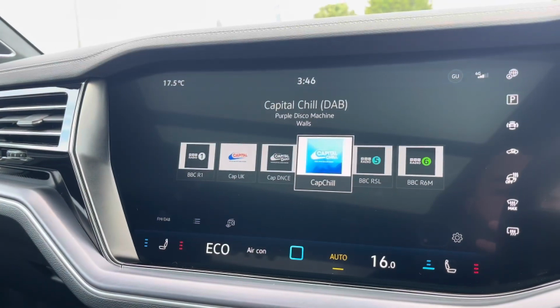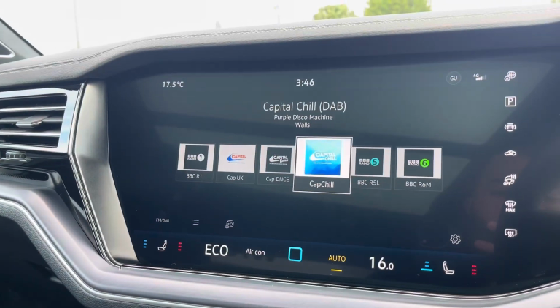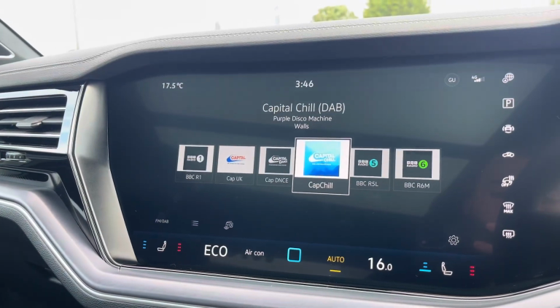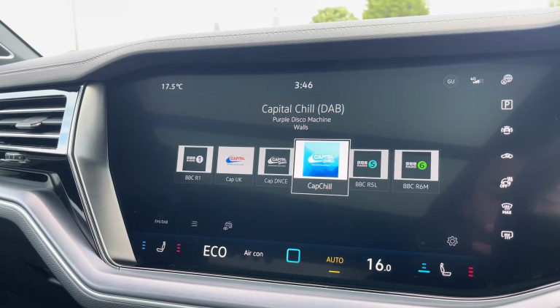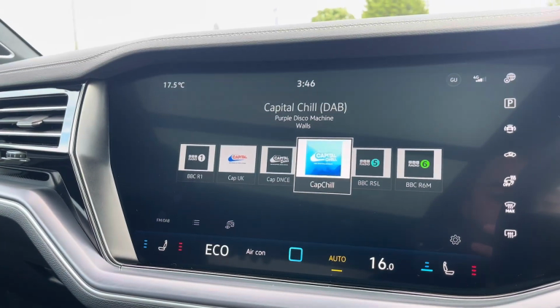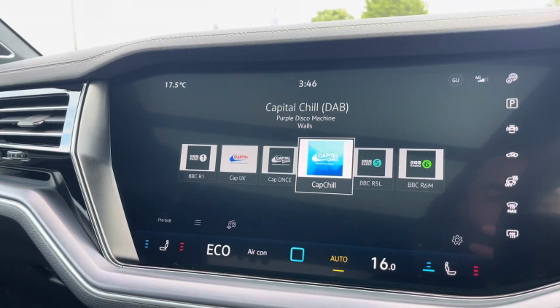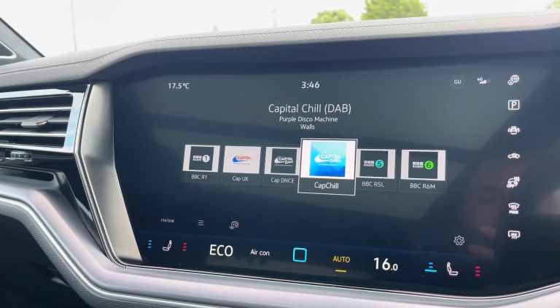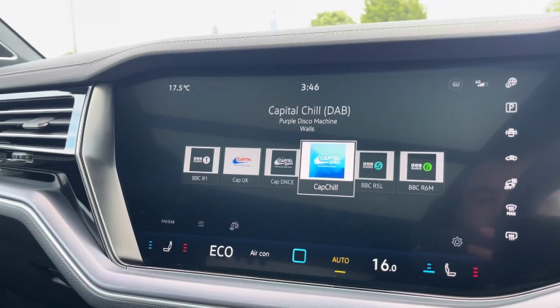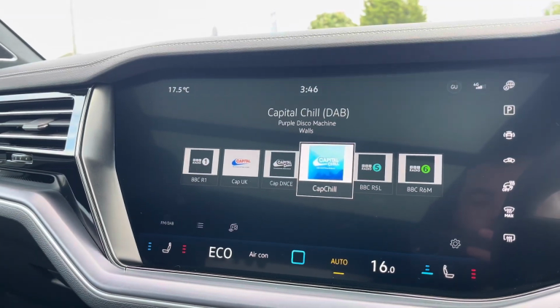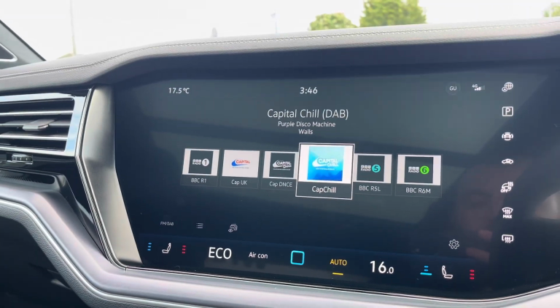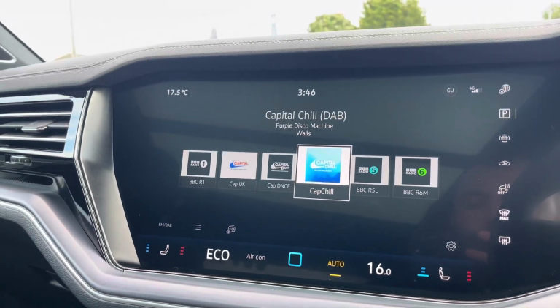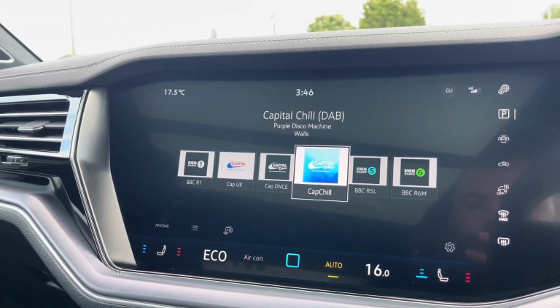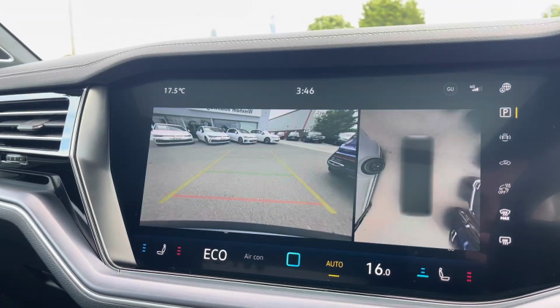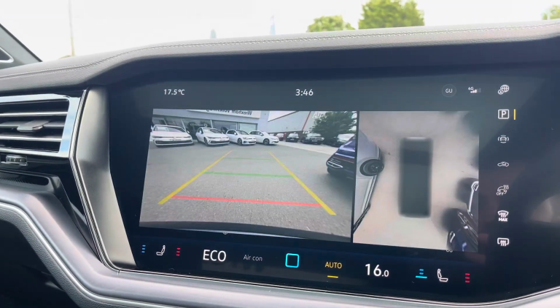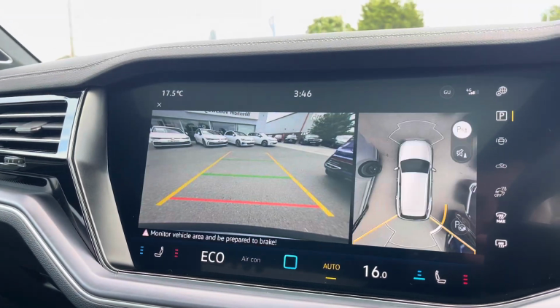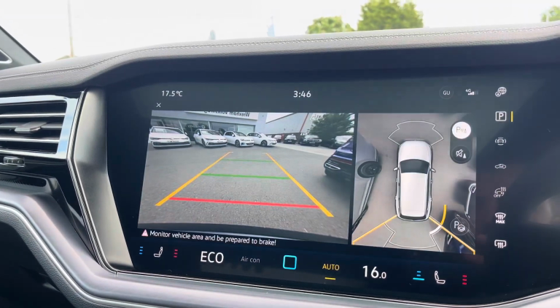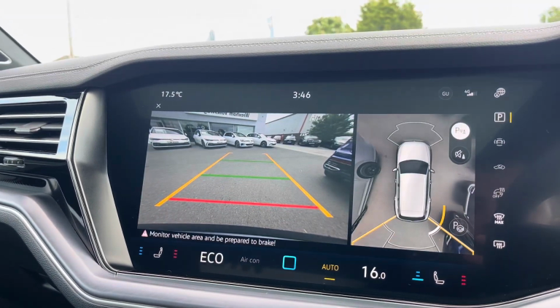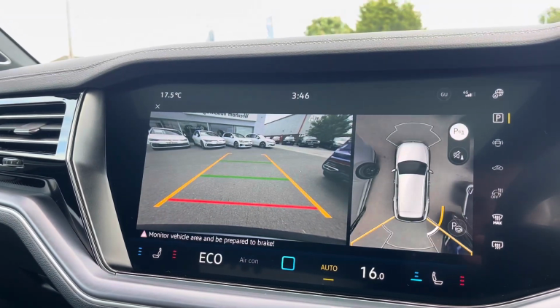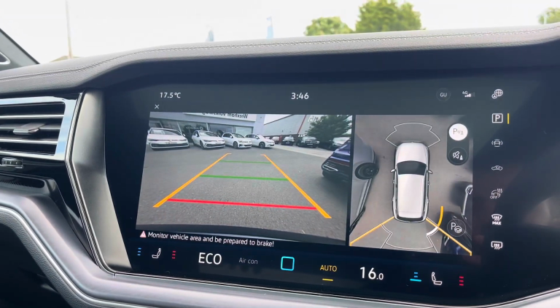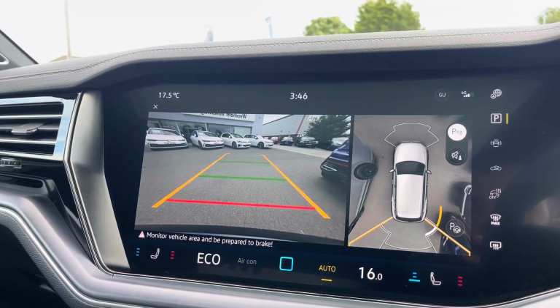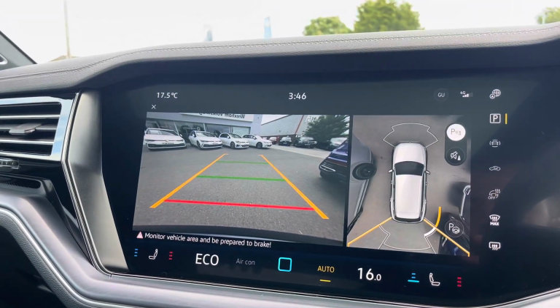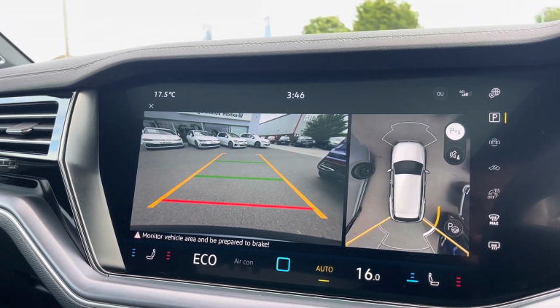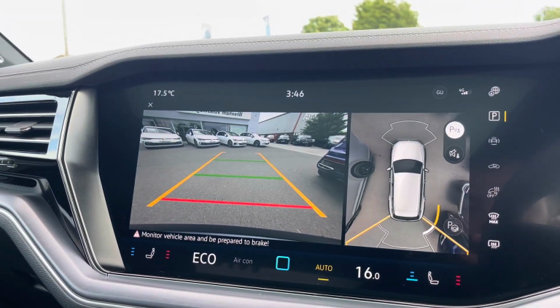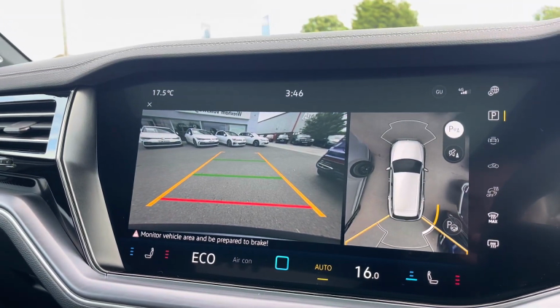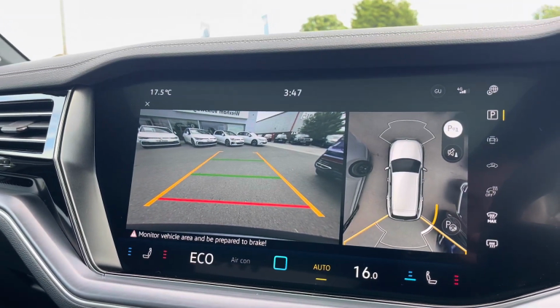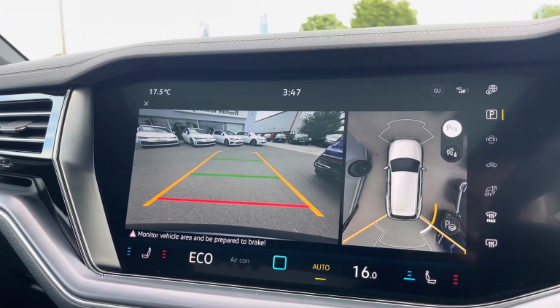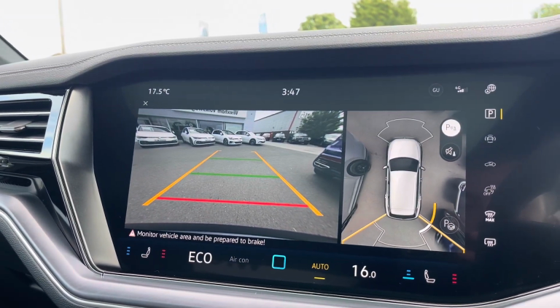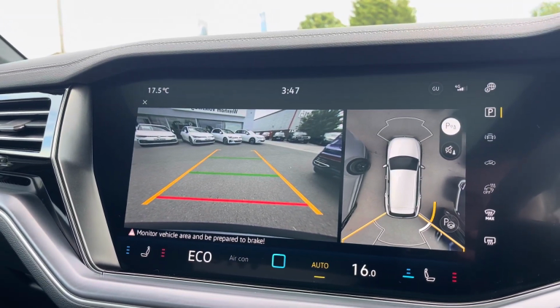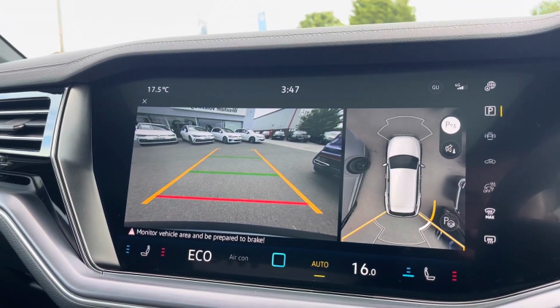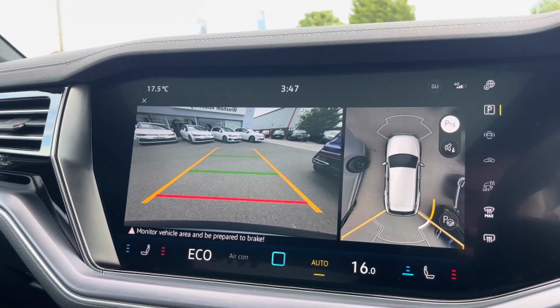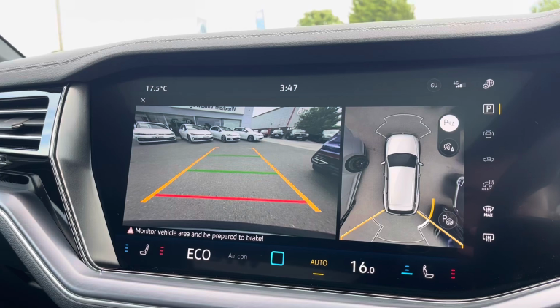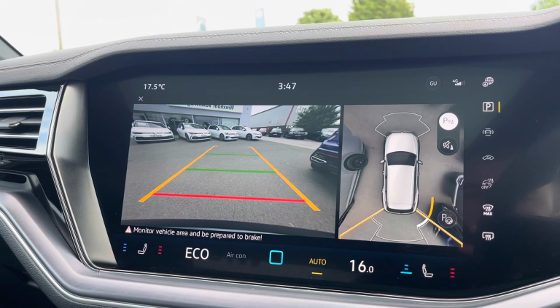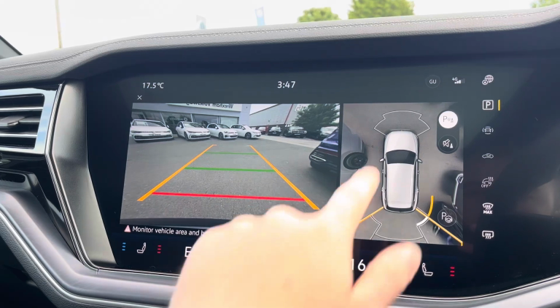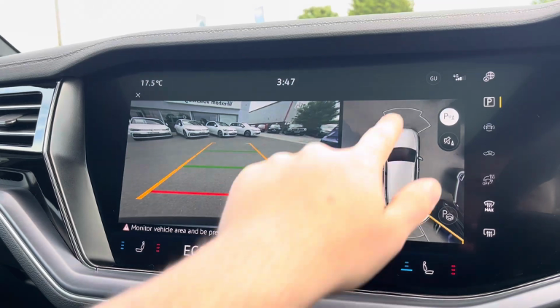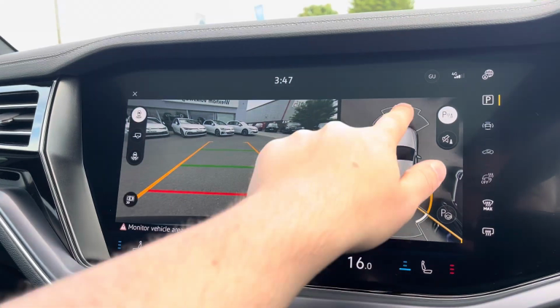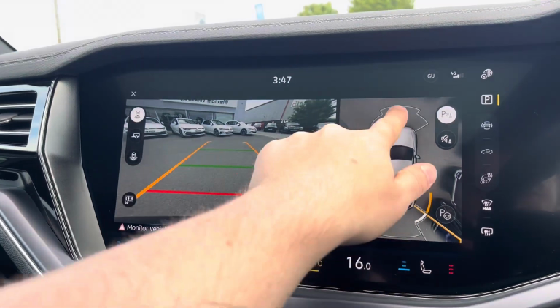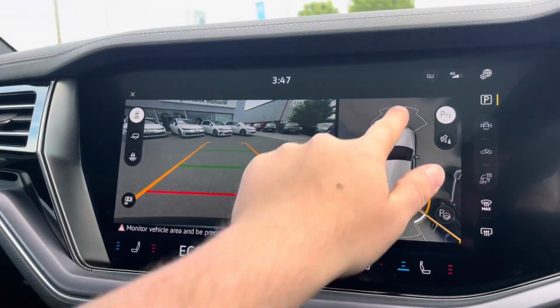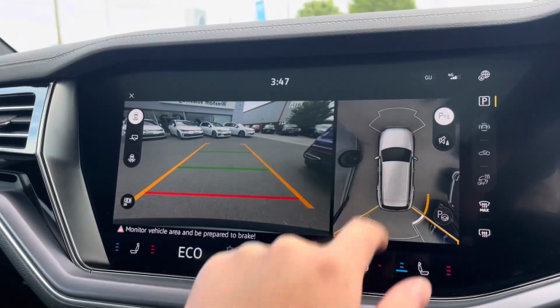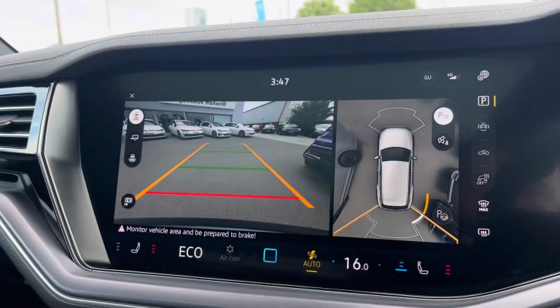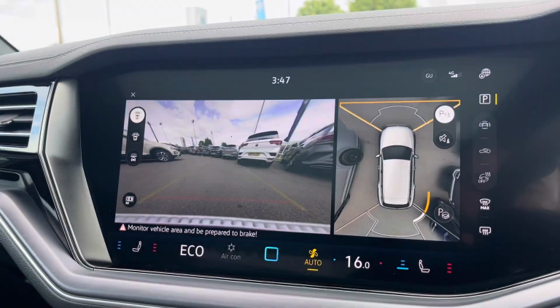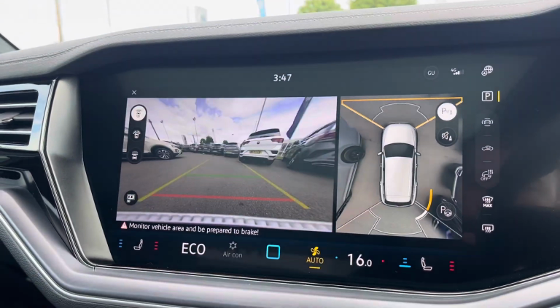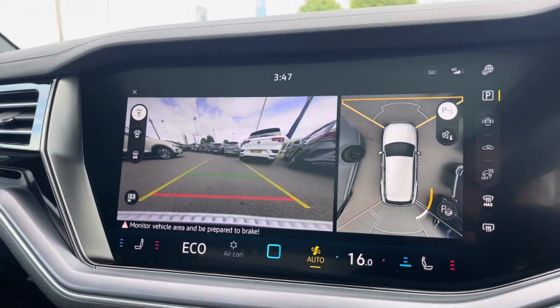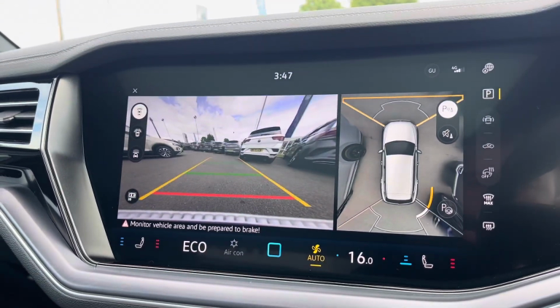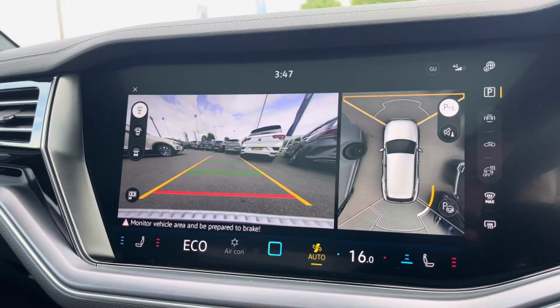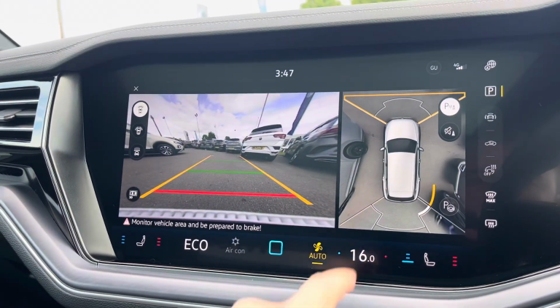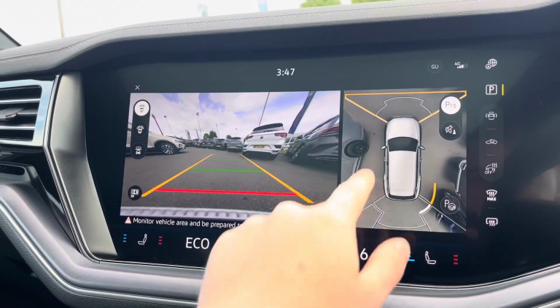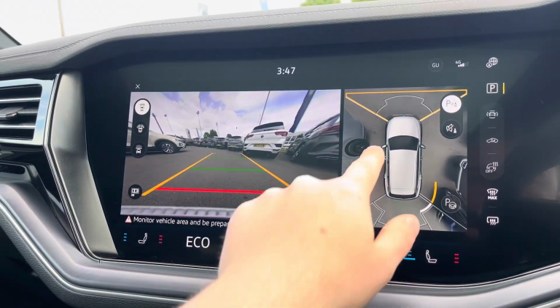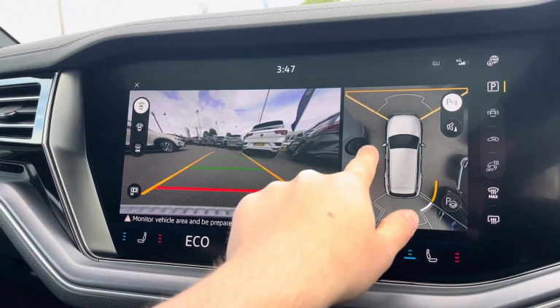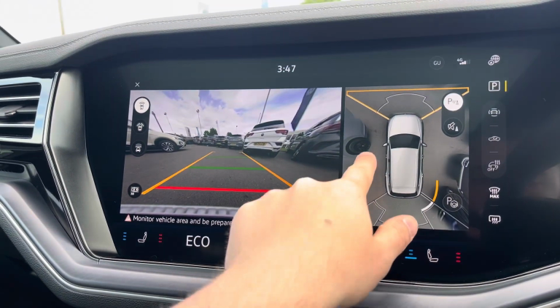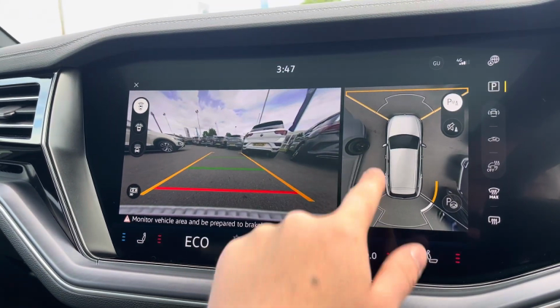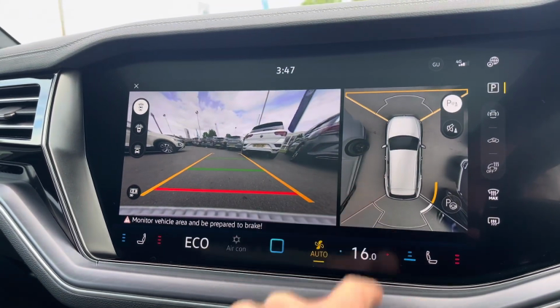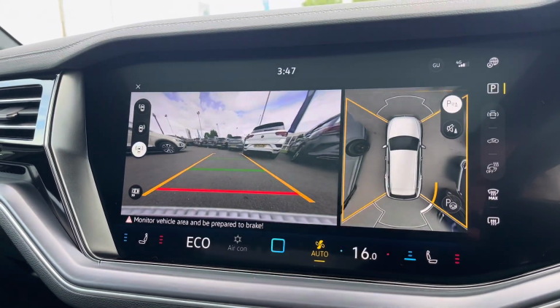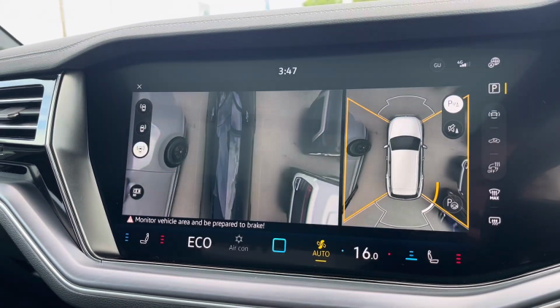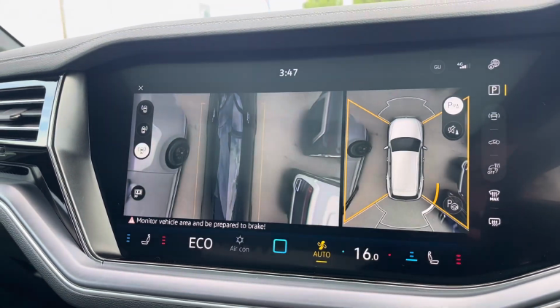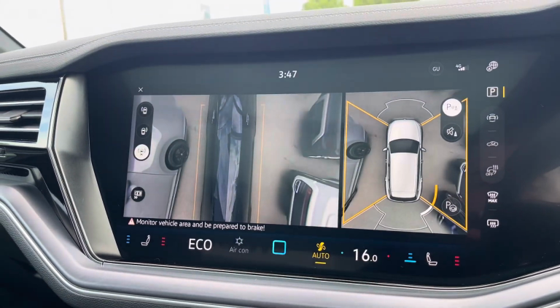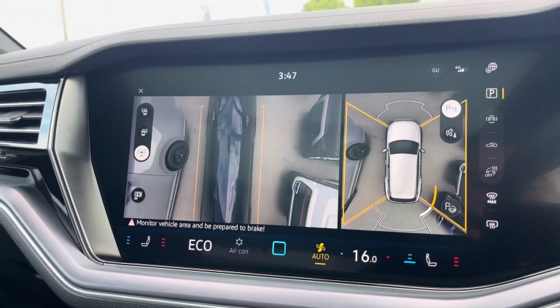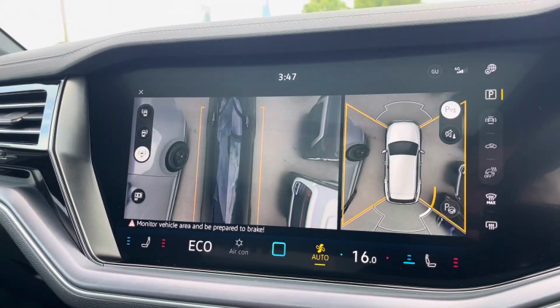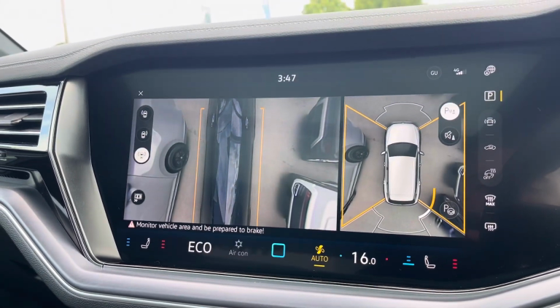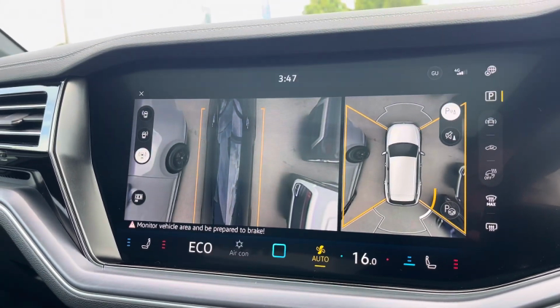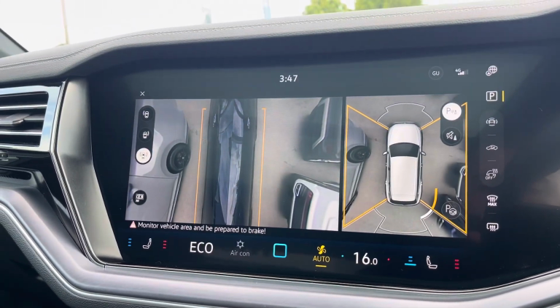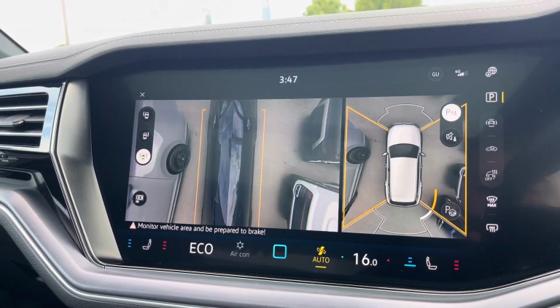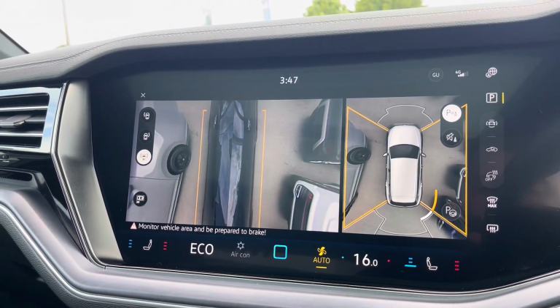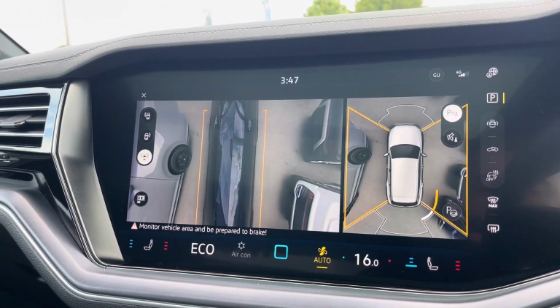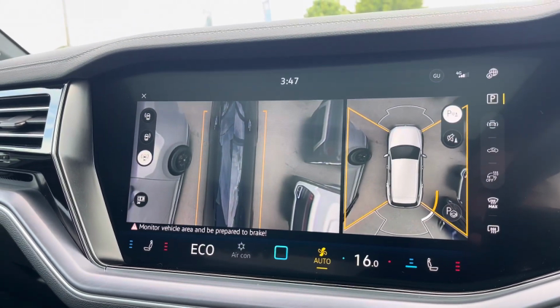This Touareg also comes fitted with front and rear parking sensors and an area view camera, allowing you to view every side of your vehicle whilst parking.